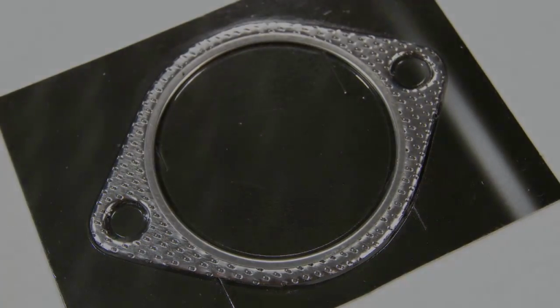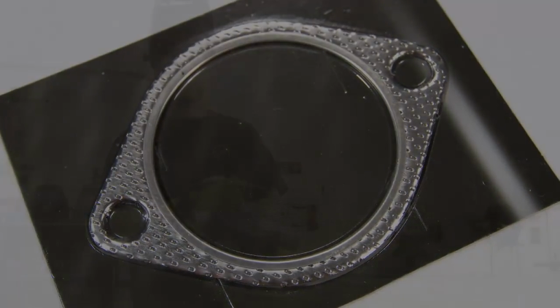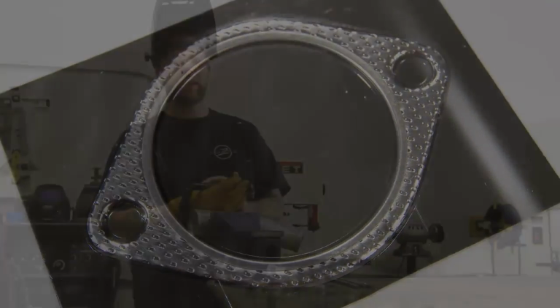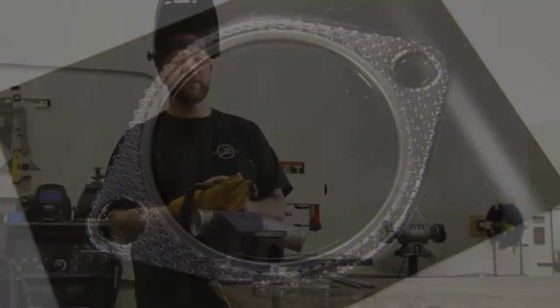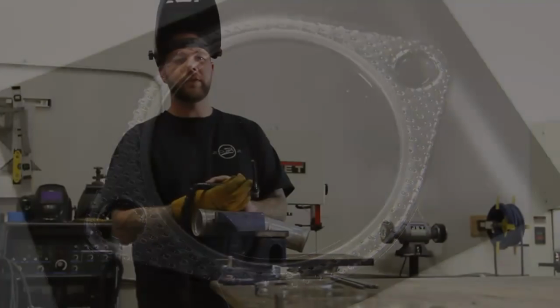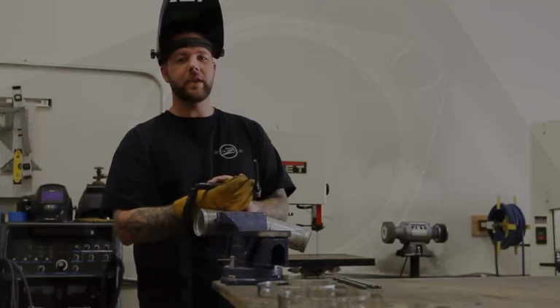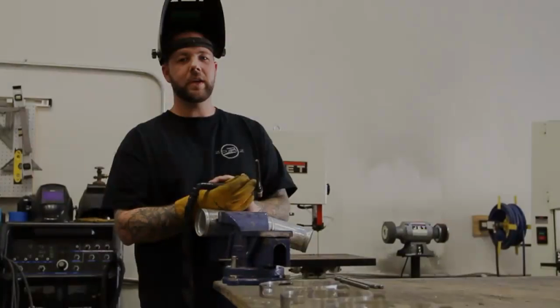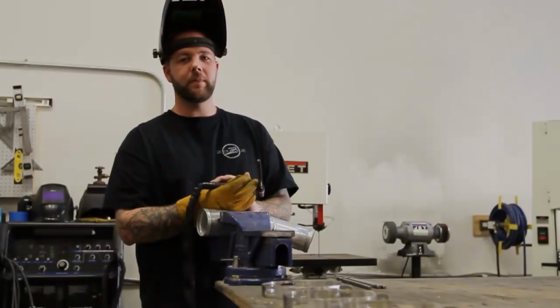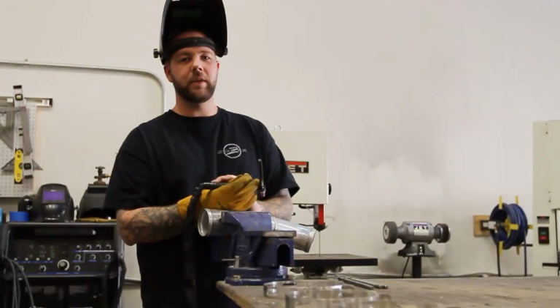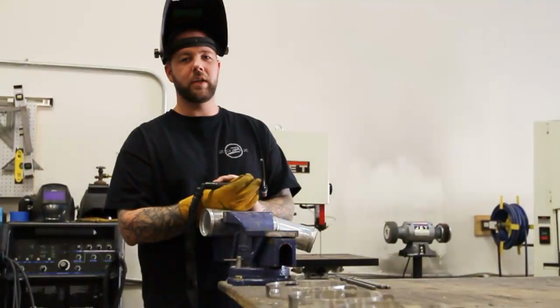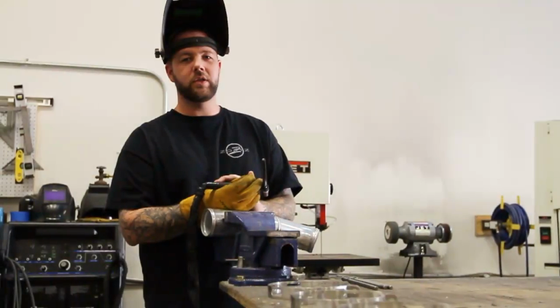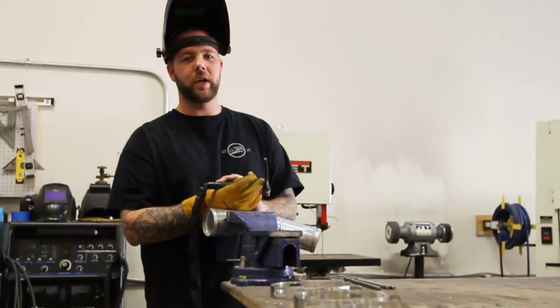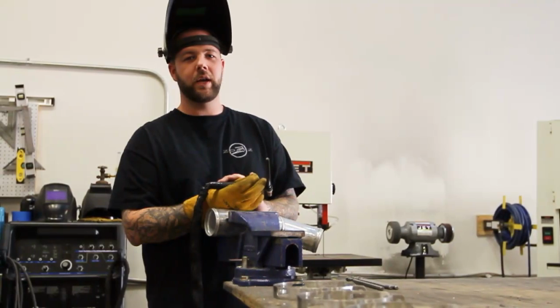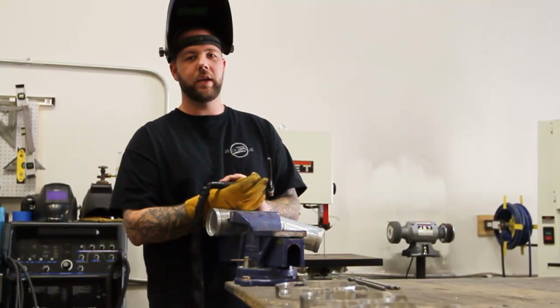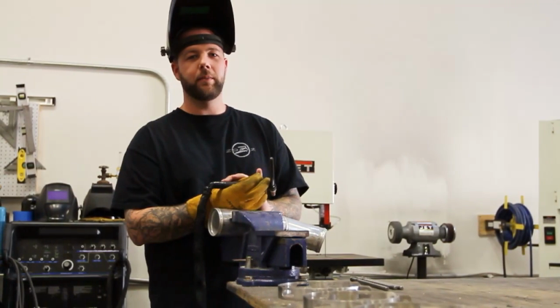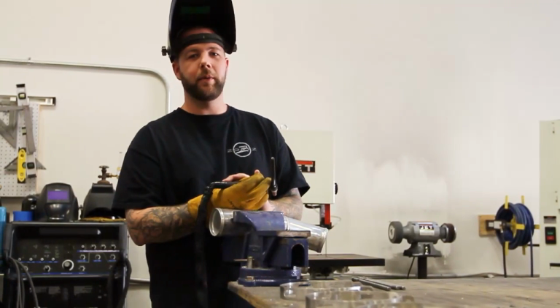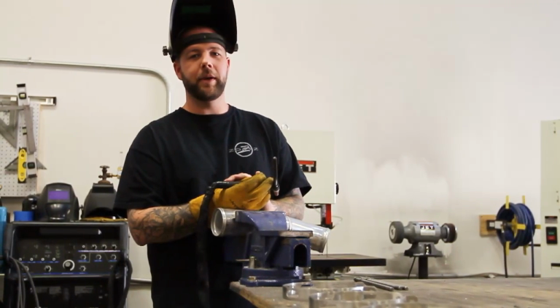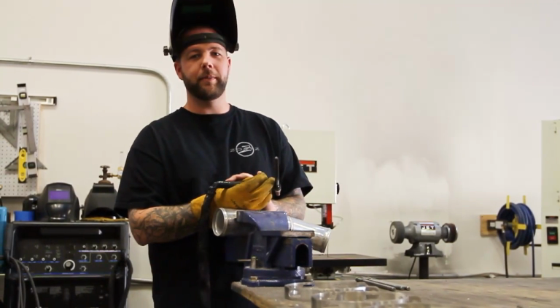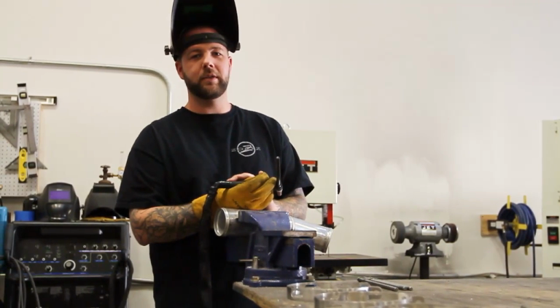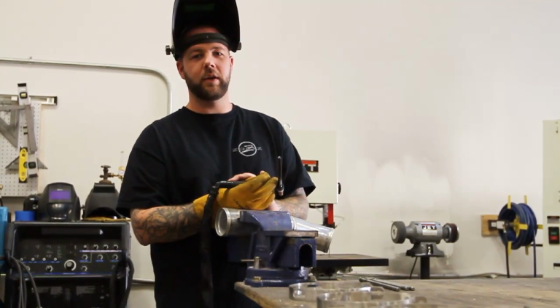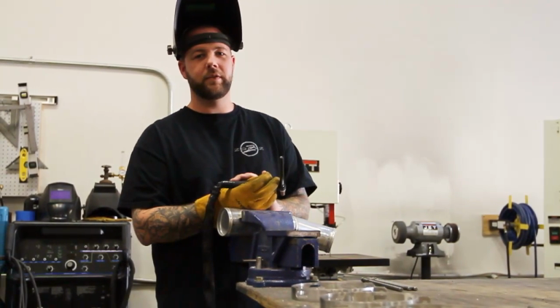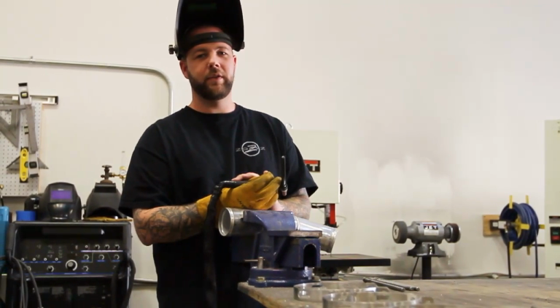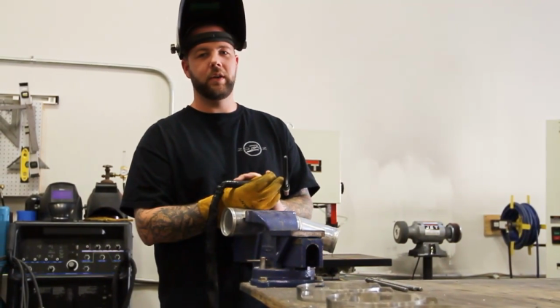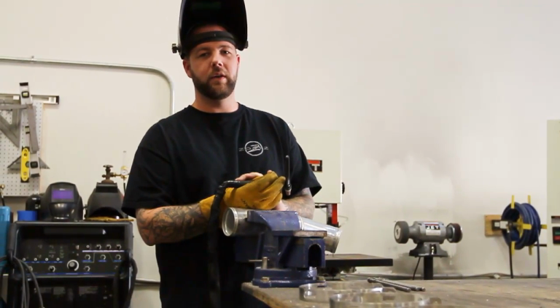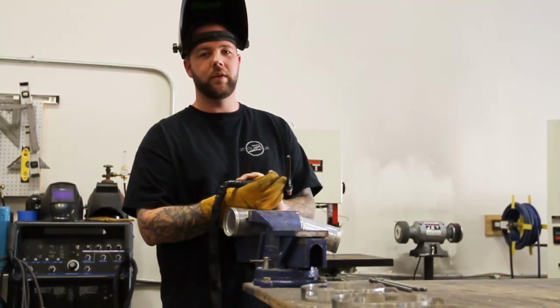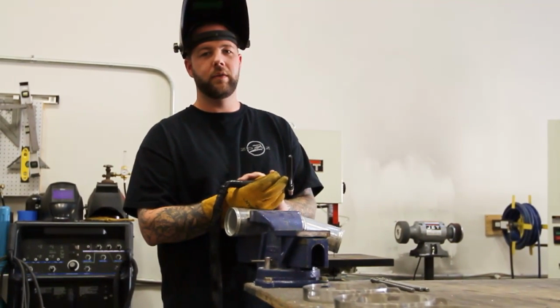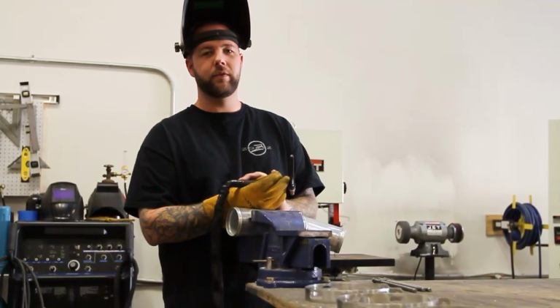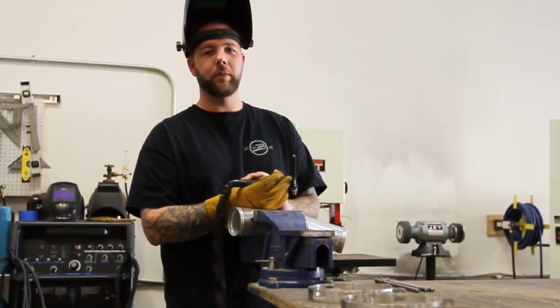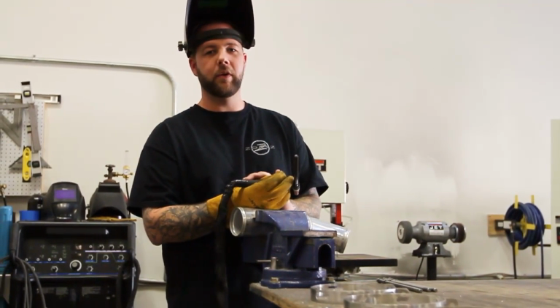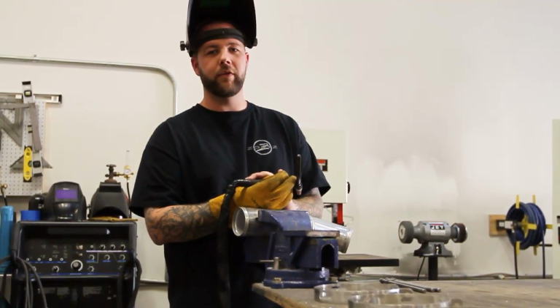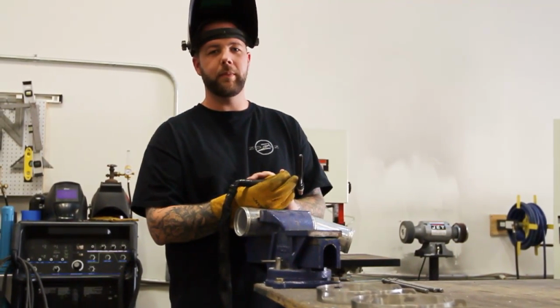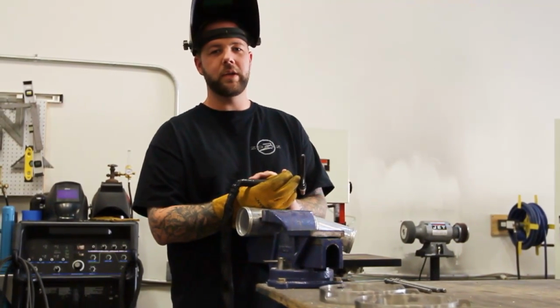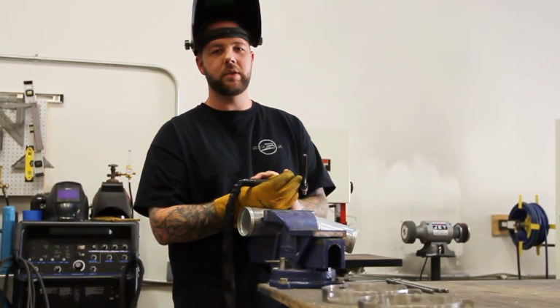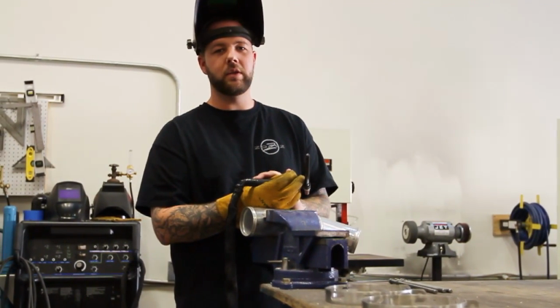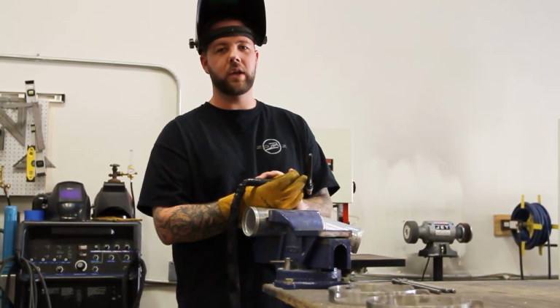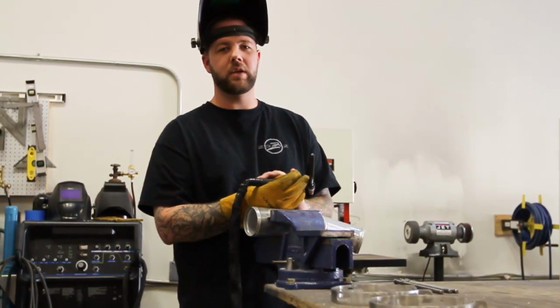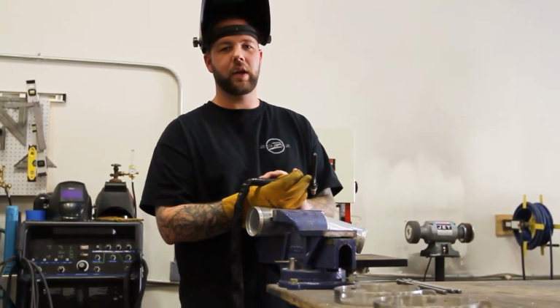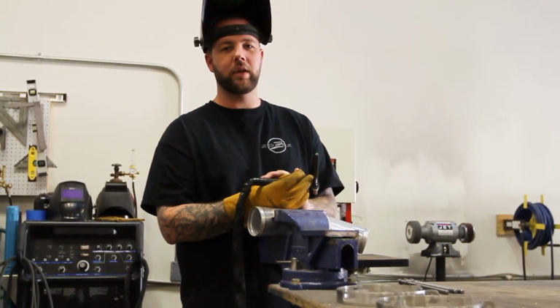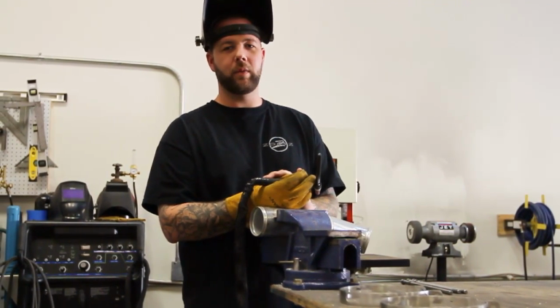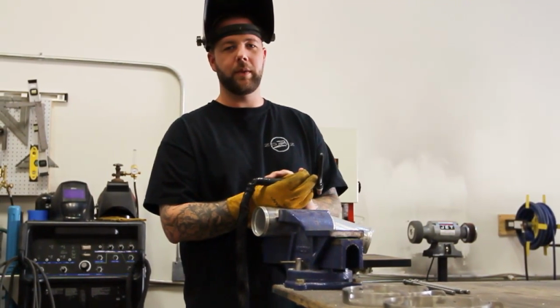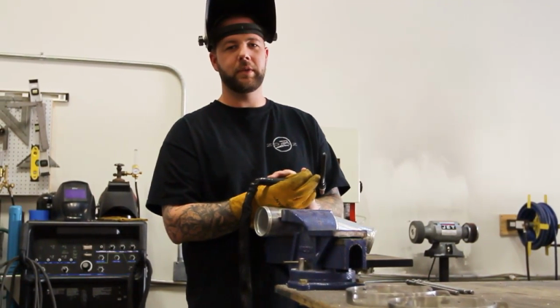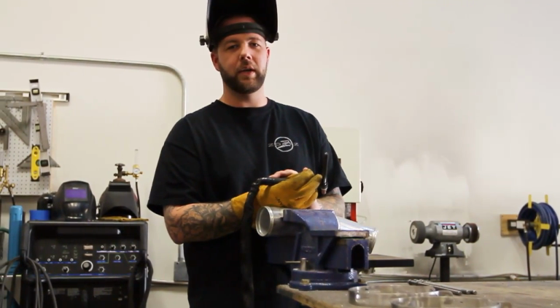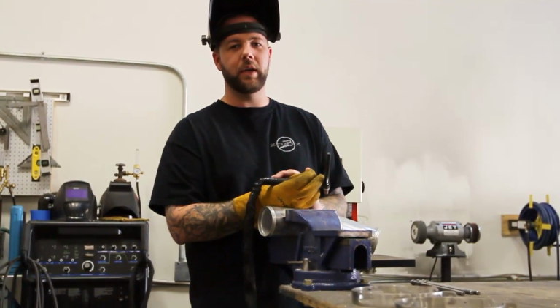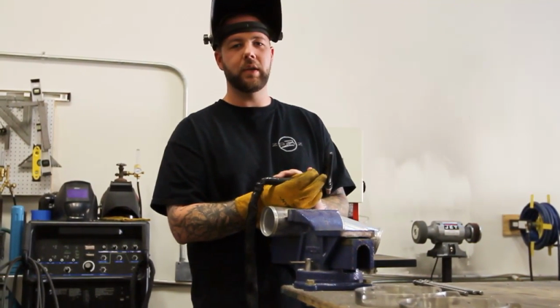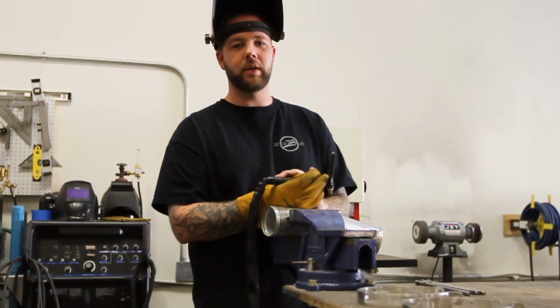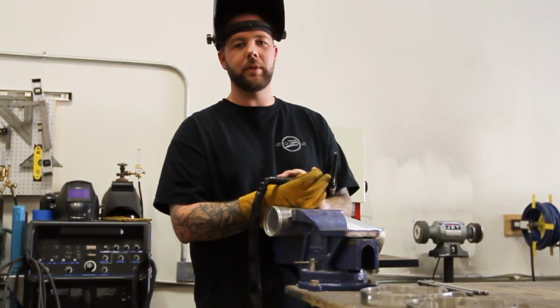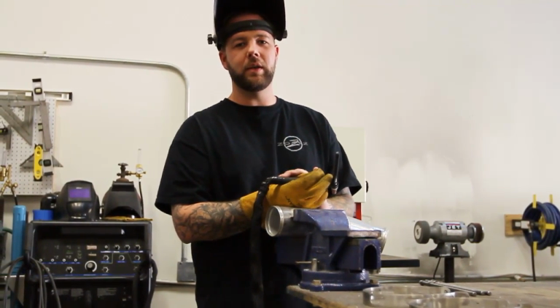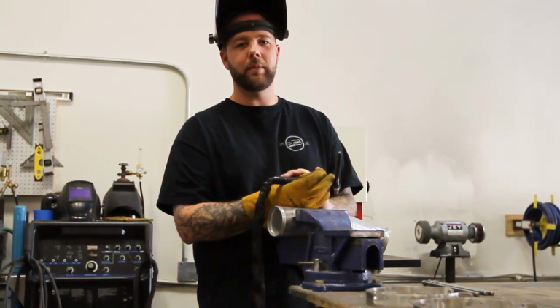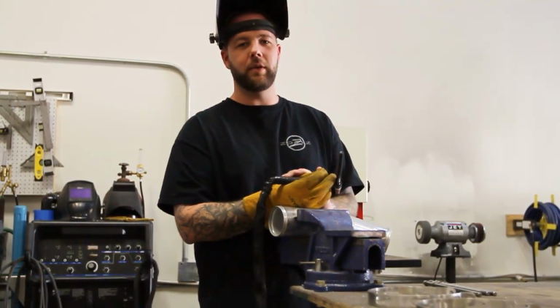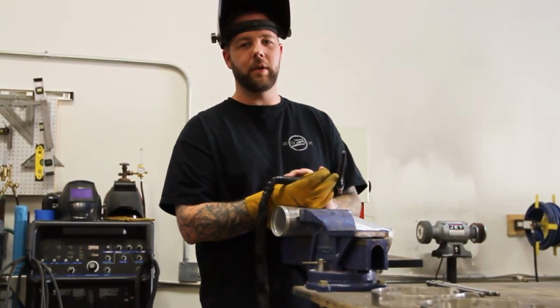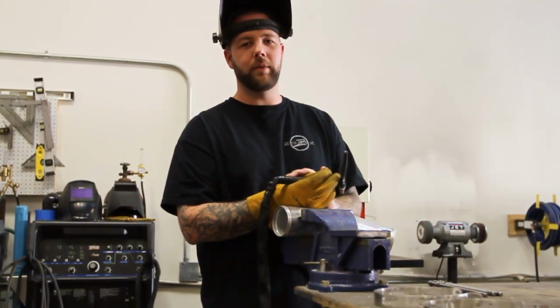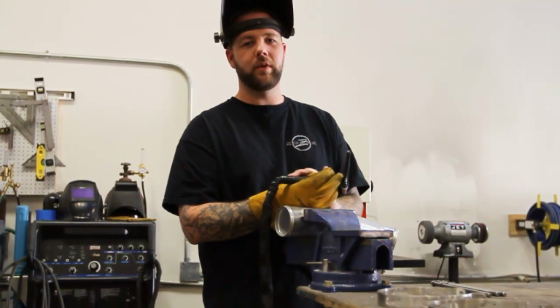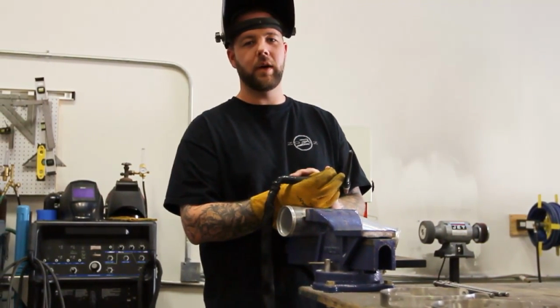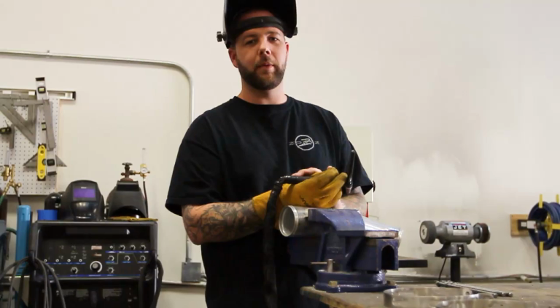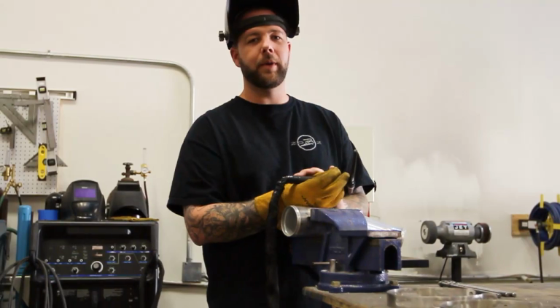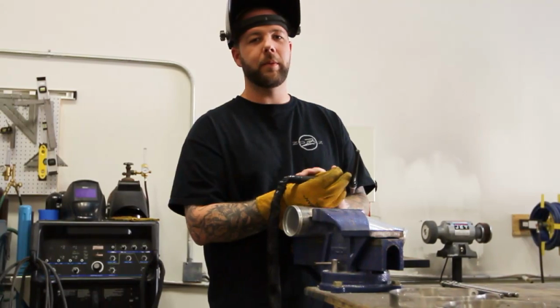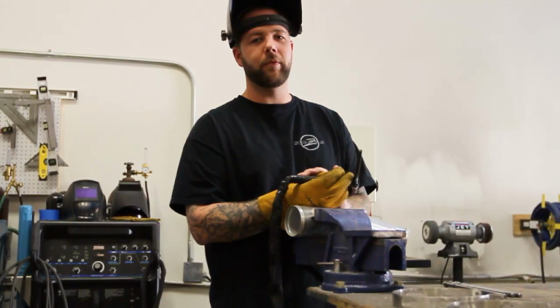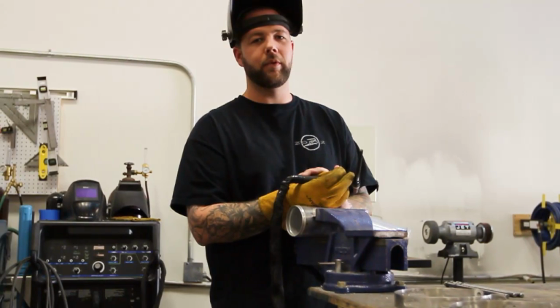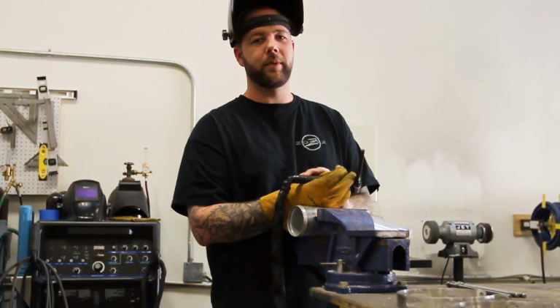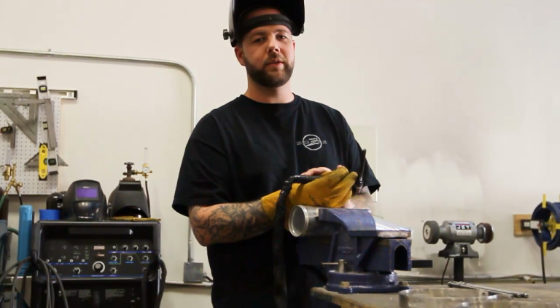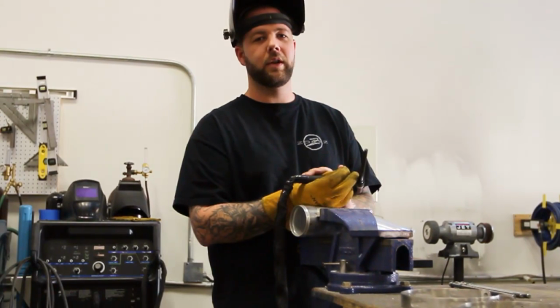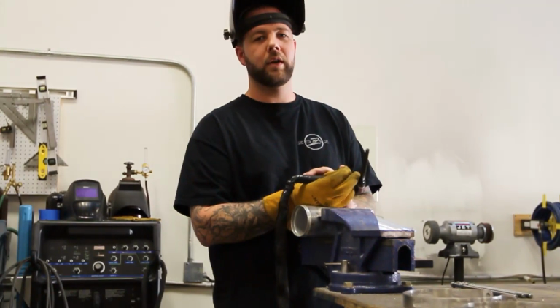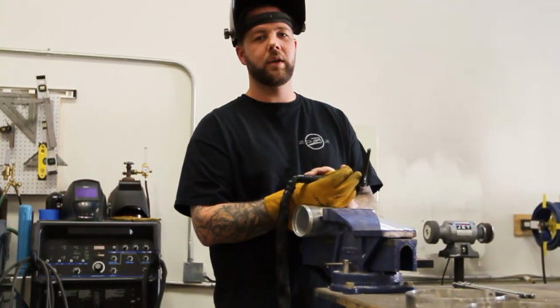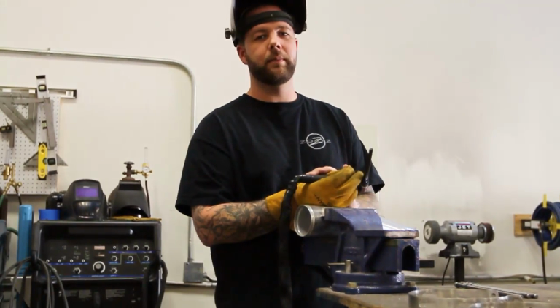Thanks for taking a minute and checking out the Momentum exhaust video. For more information you can check out the website at www.momentumperformance.com.